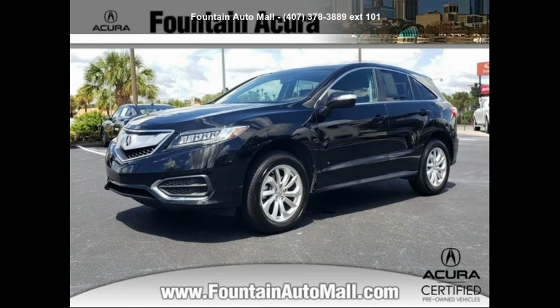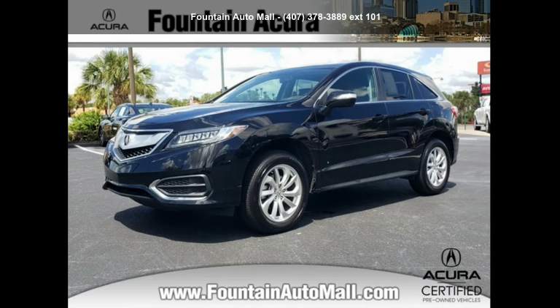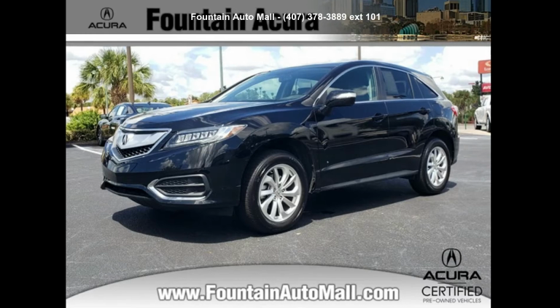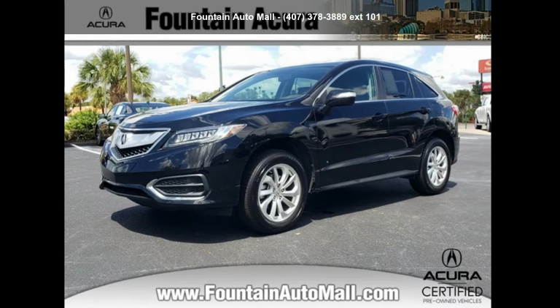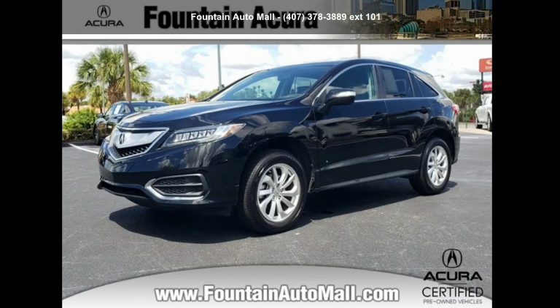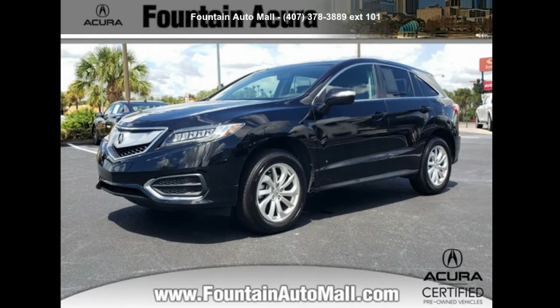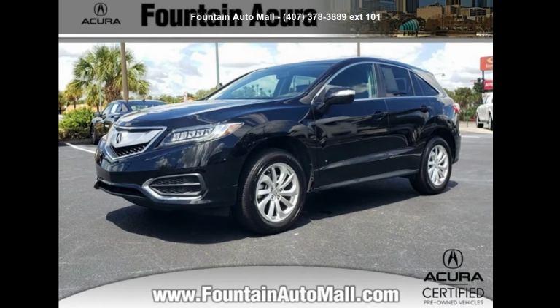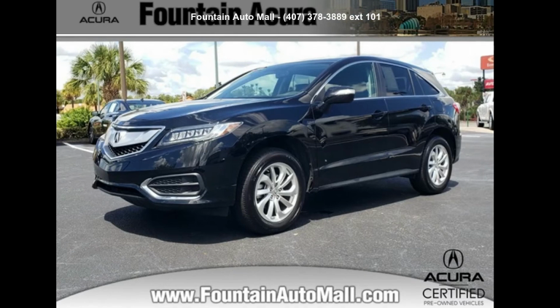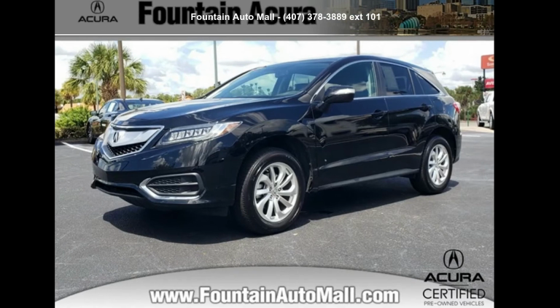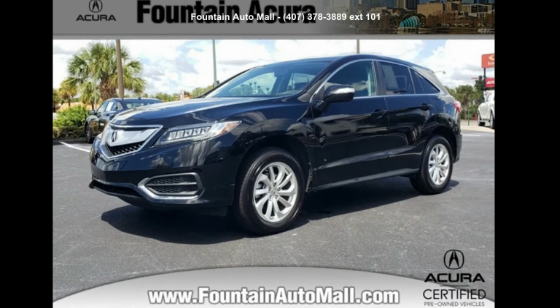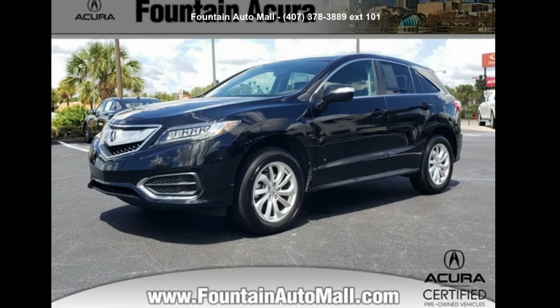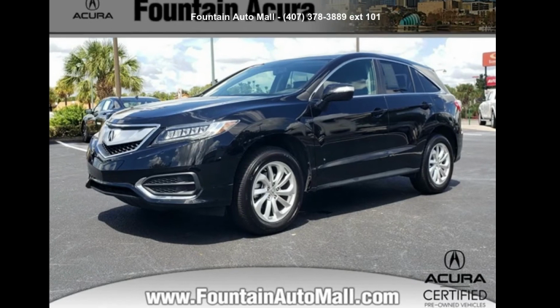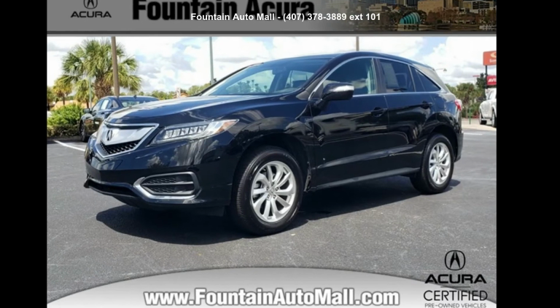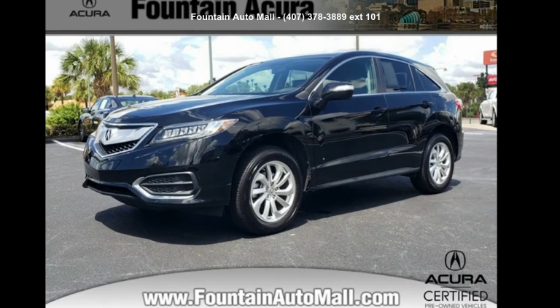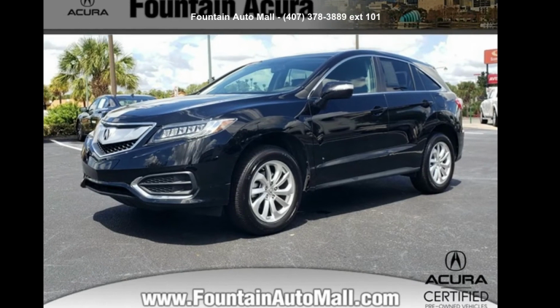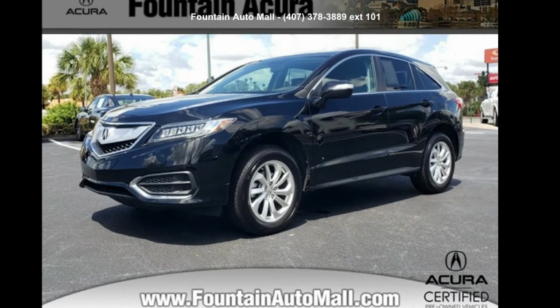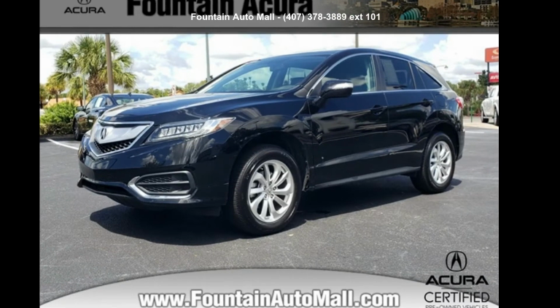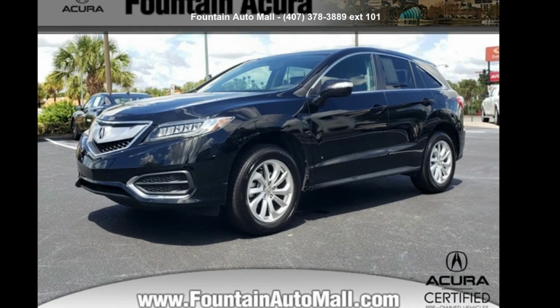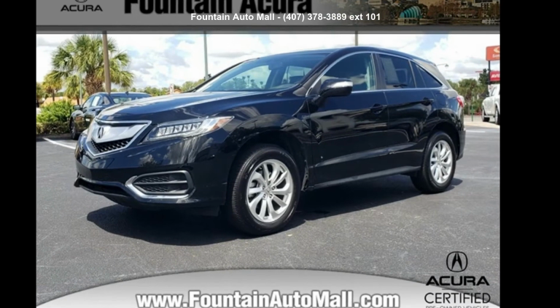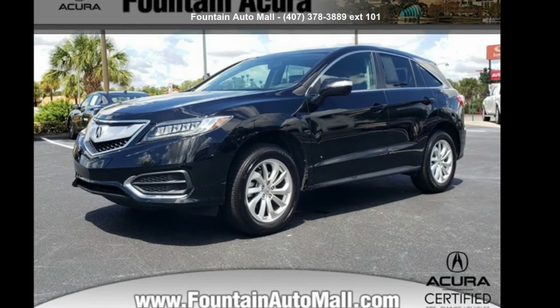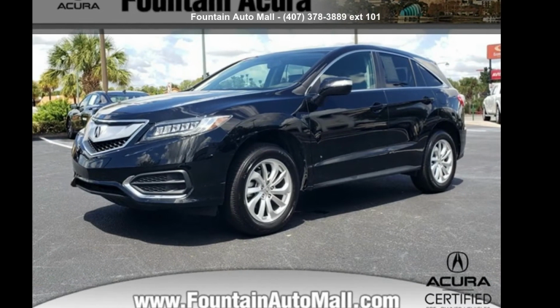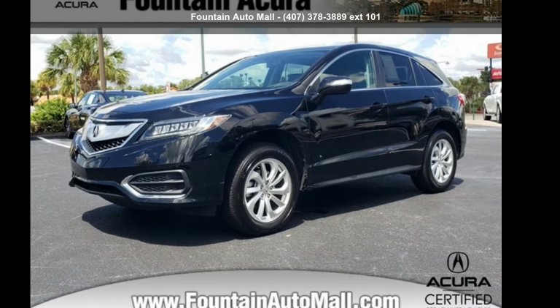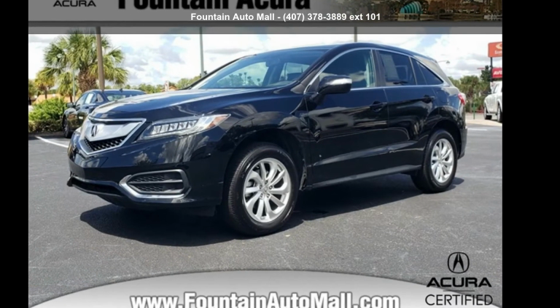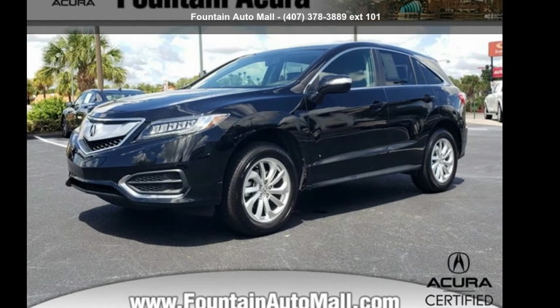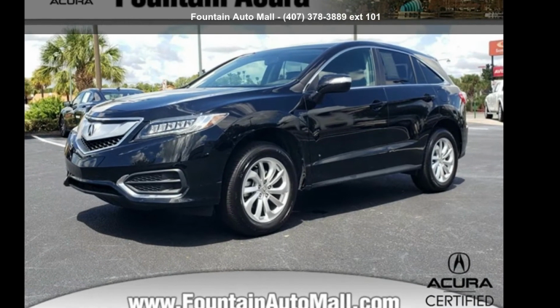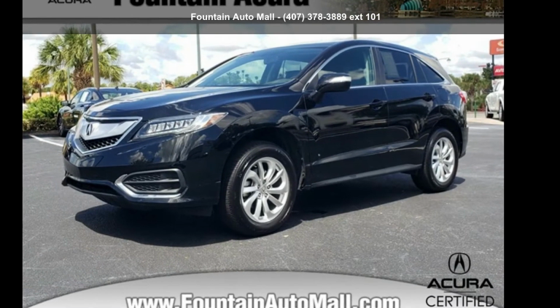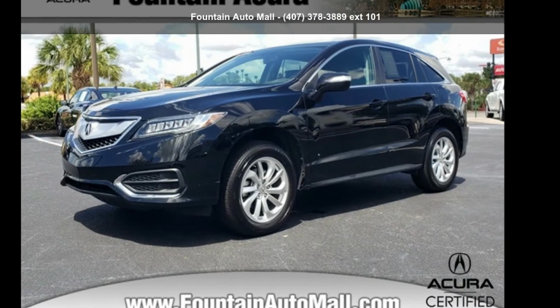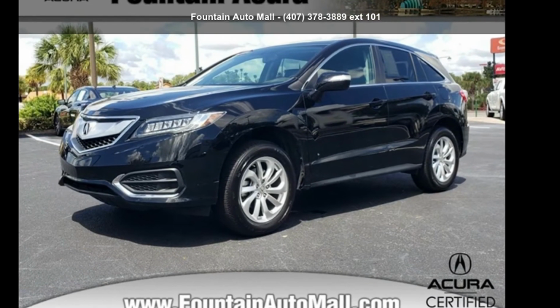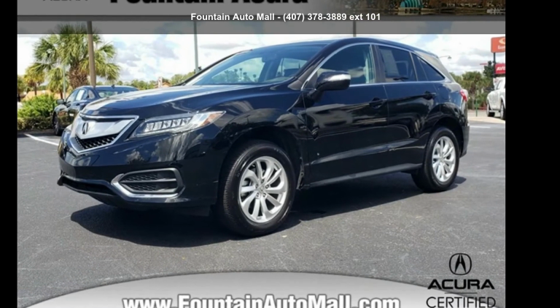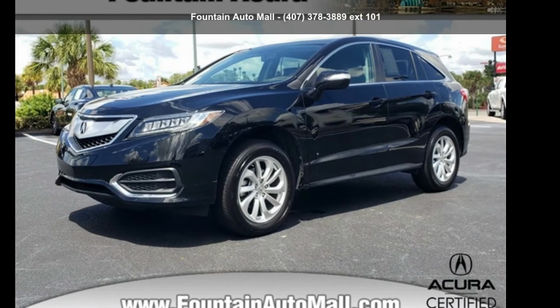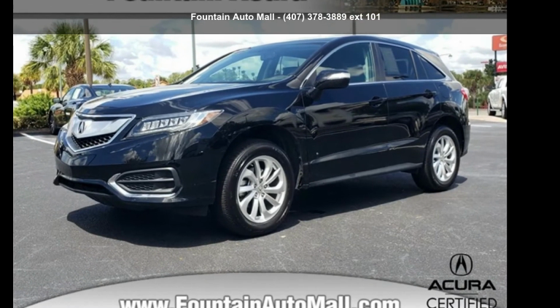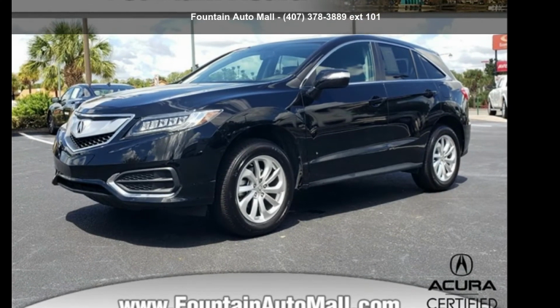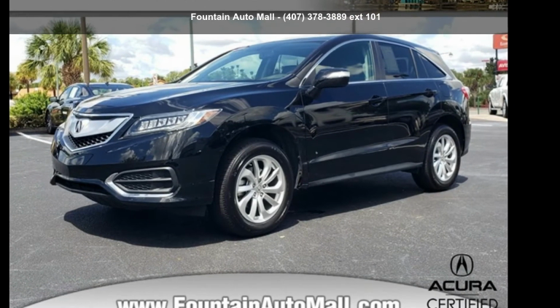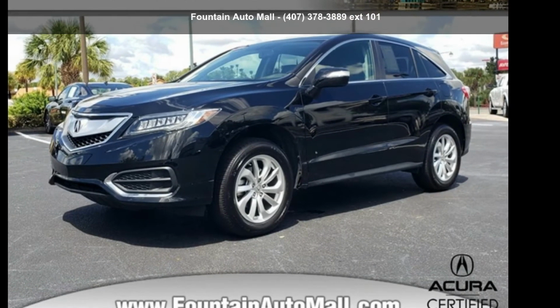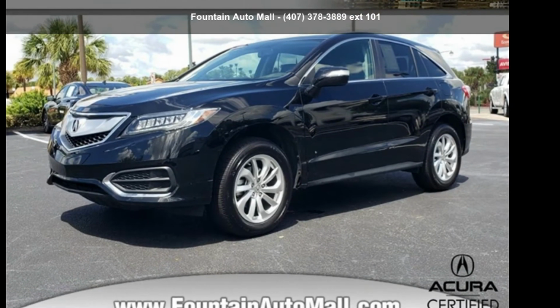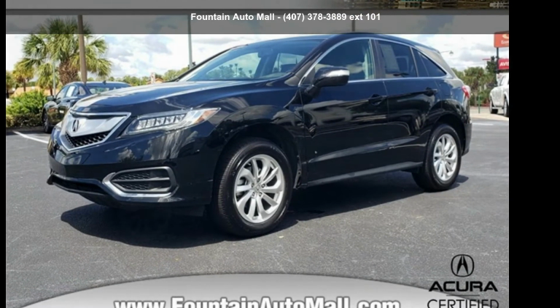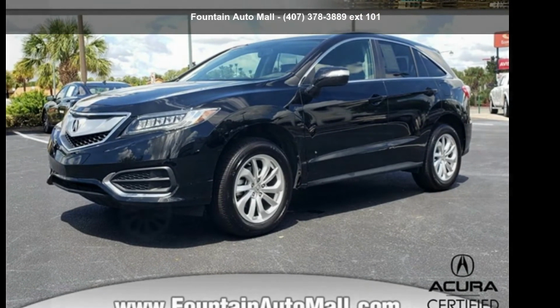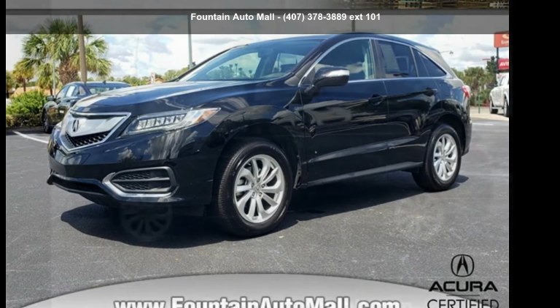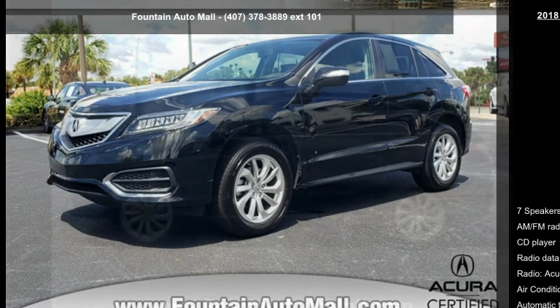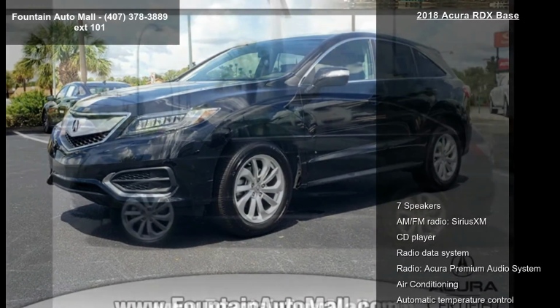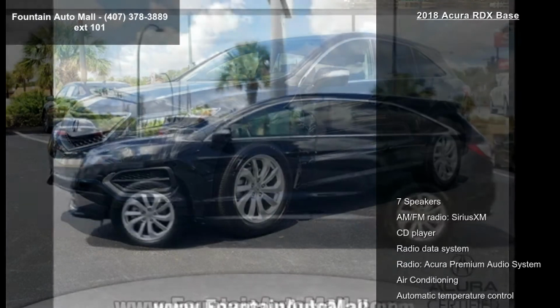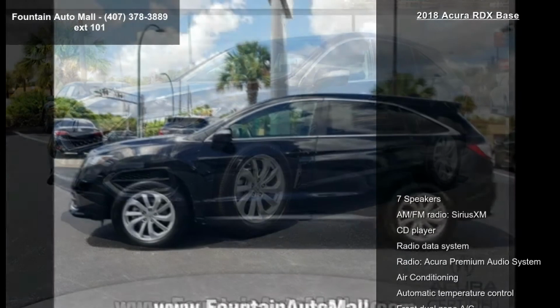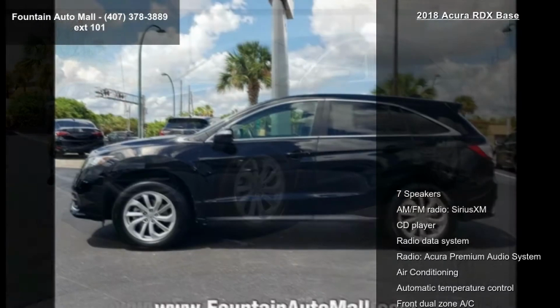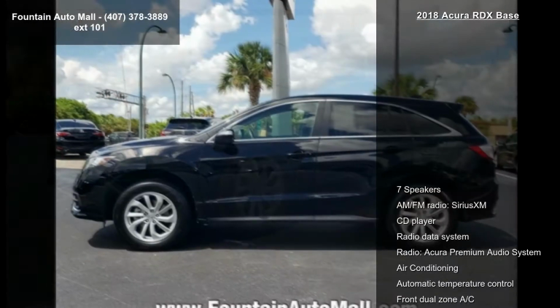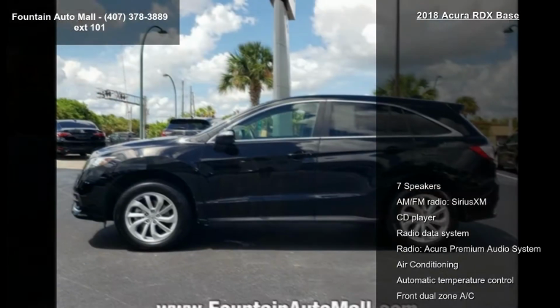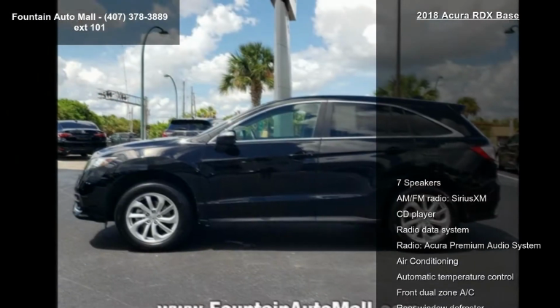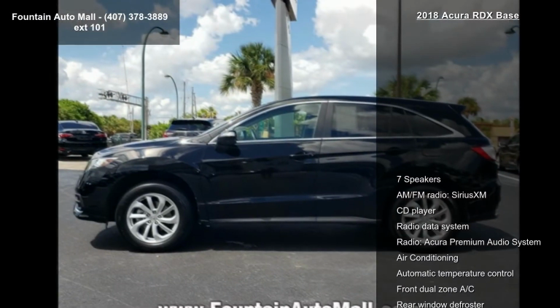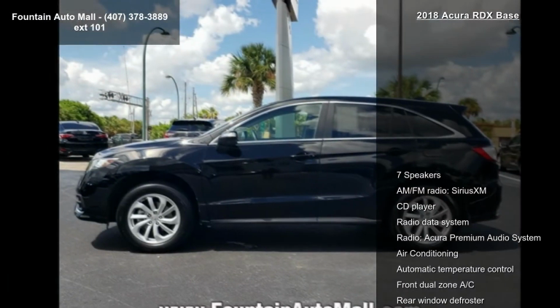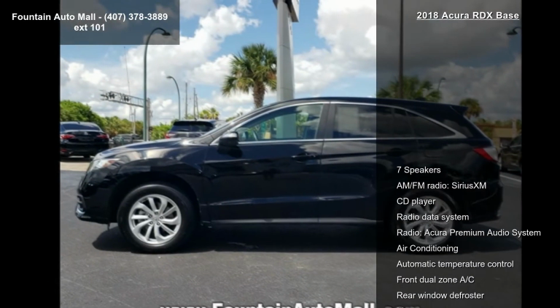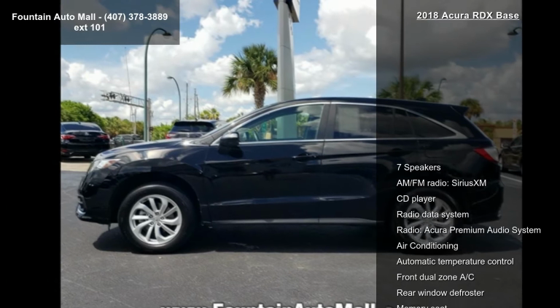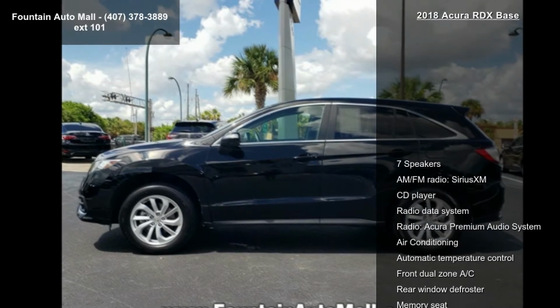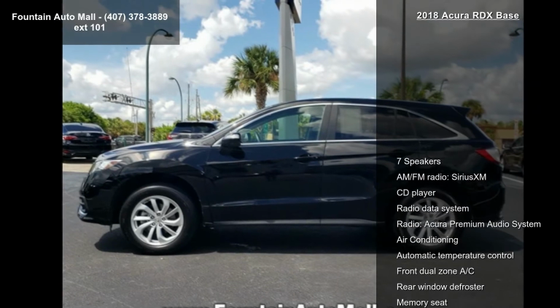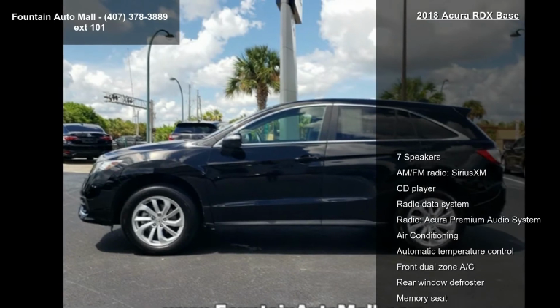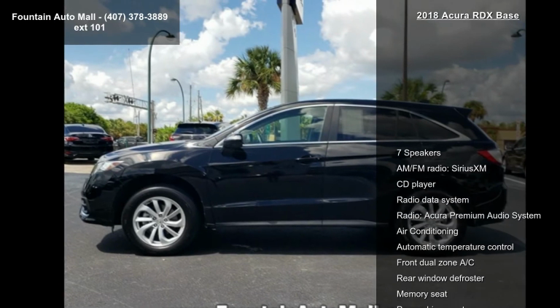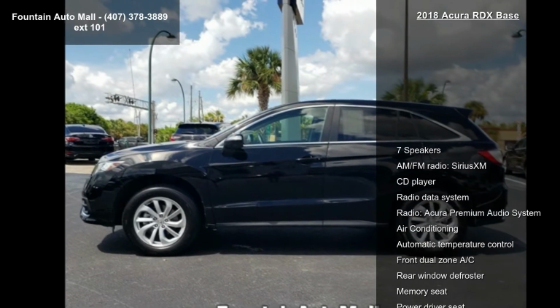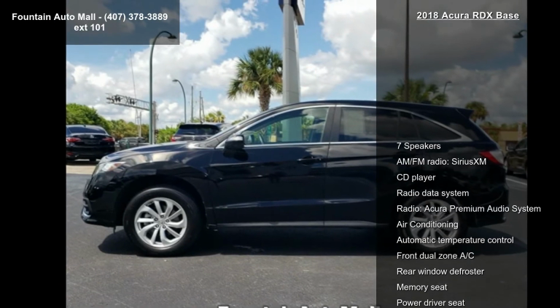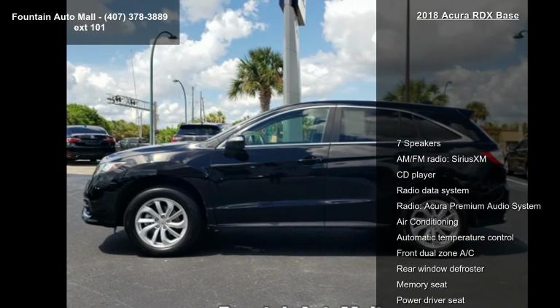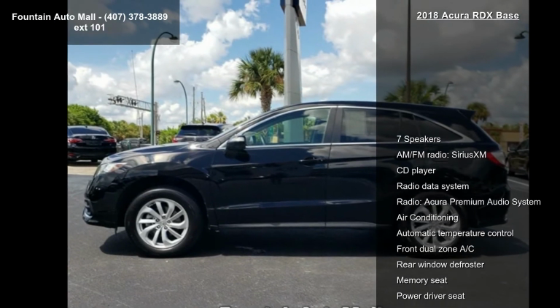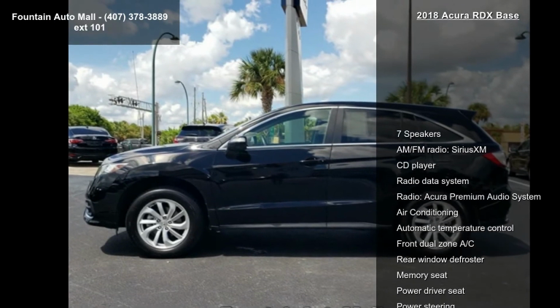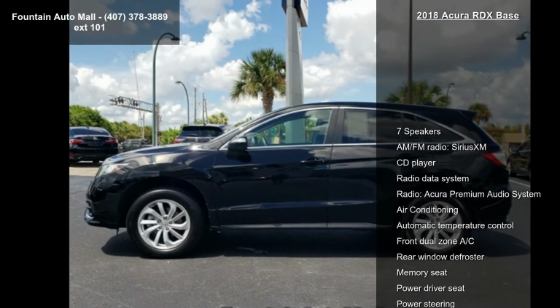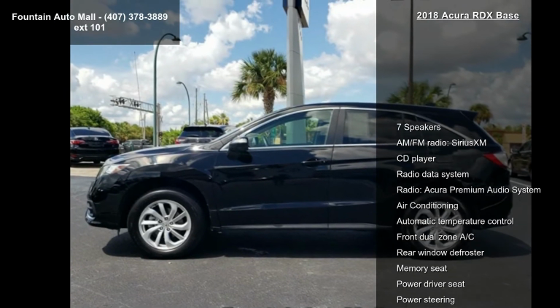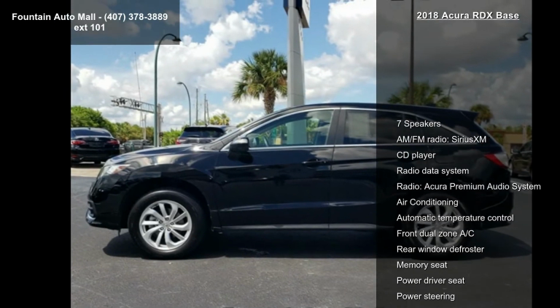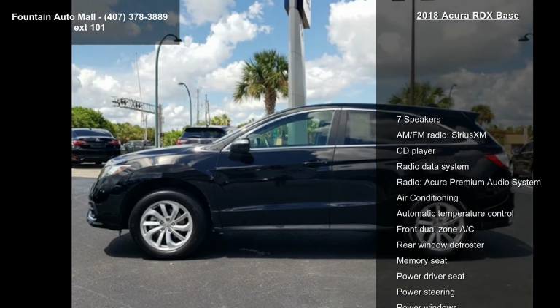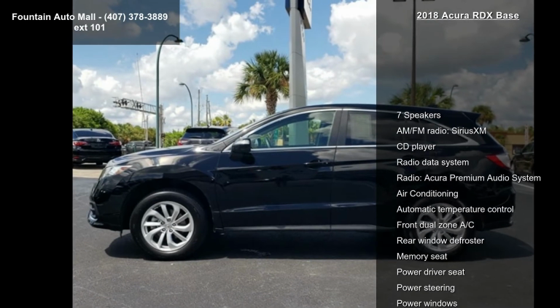Presenting the Acura 2018 RDX Base. If you are looking for a first class ride, you have found it.